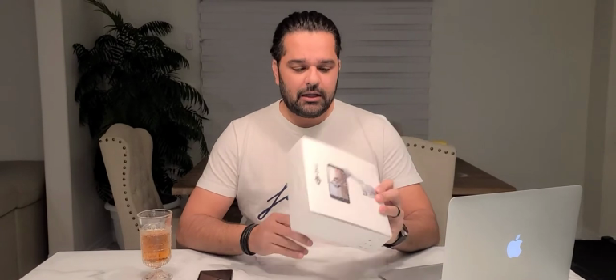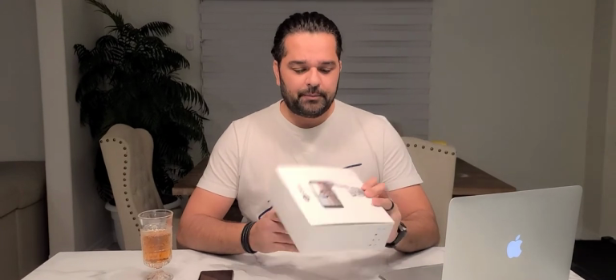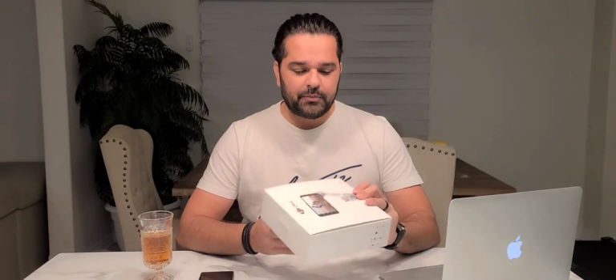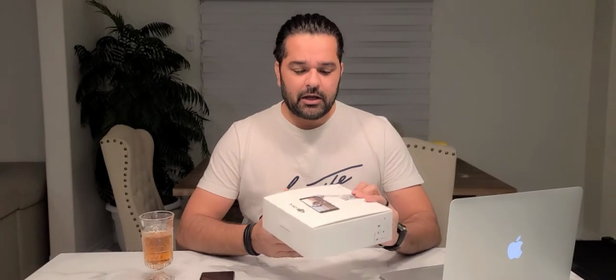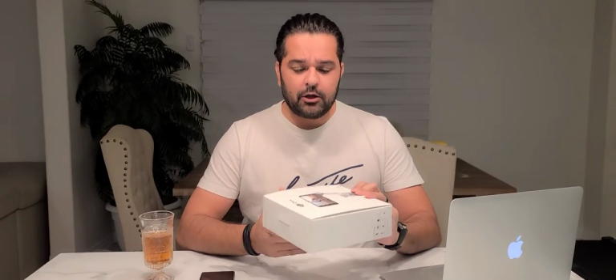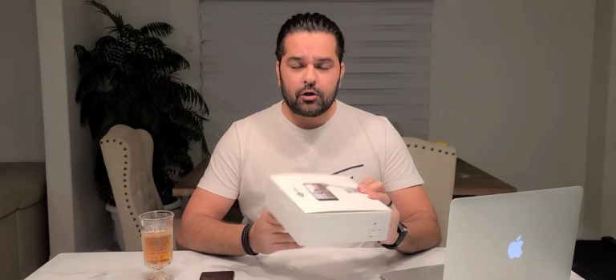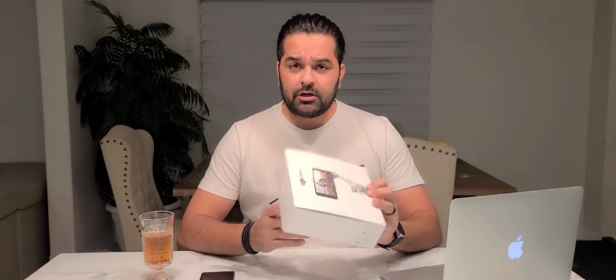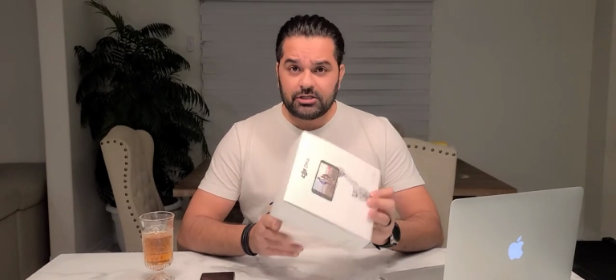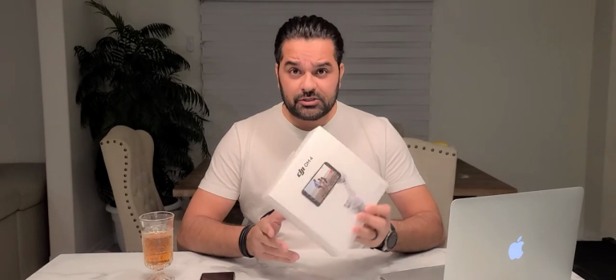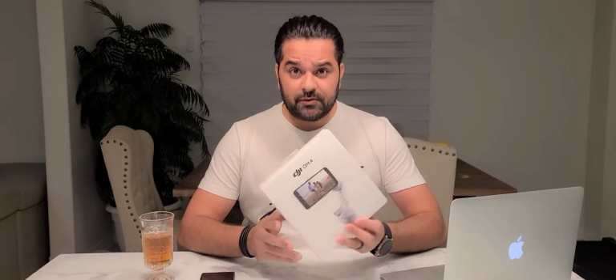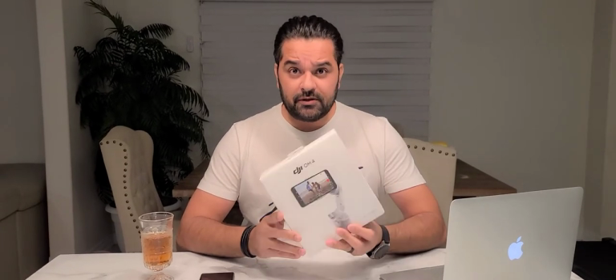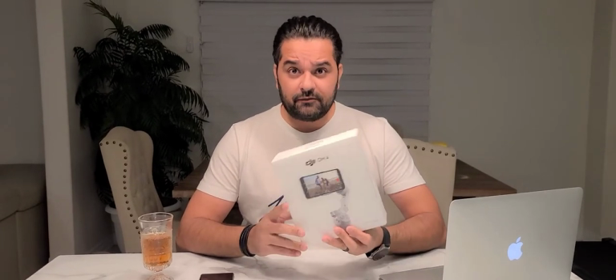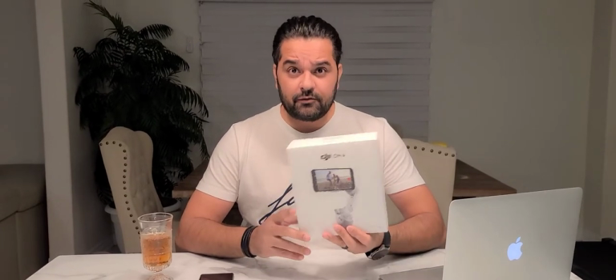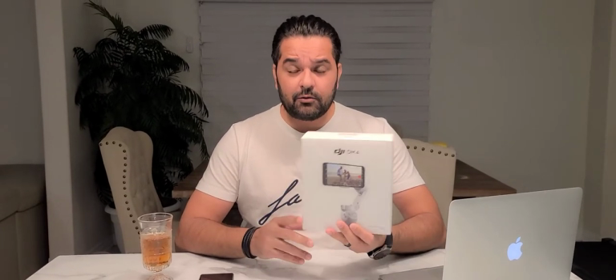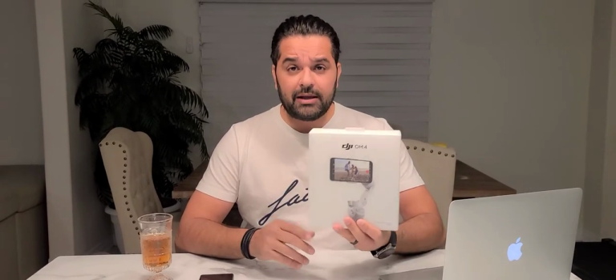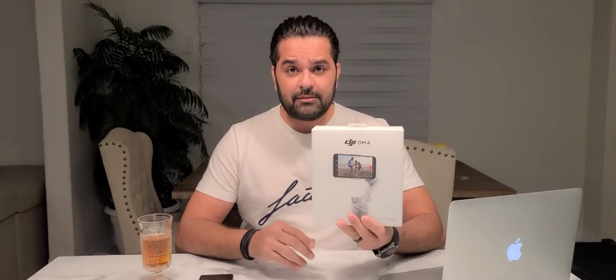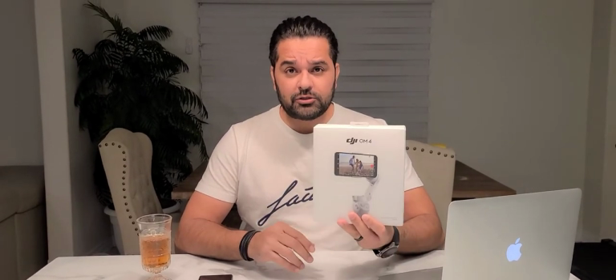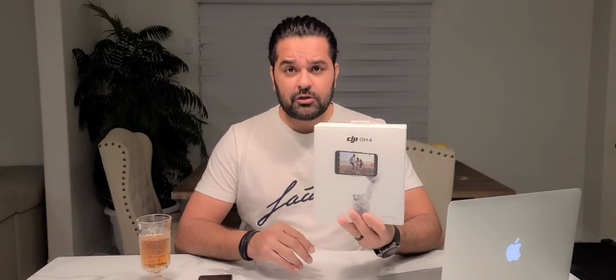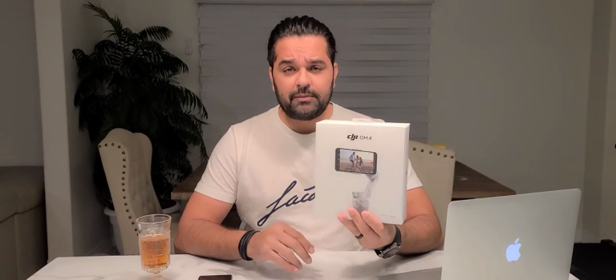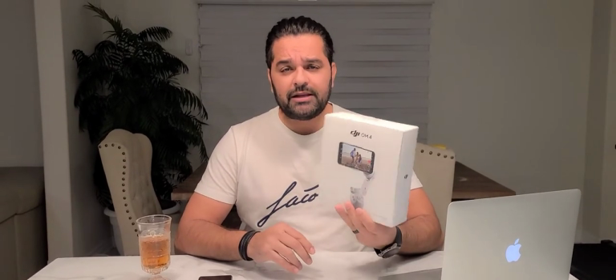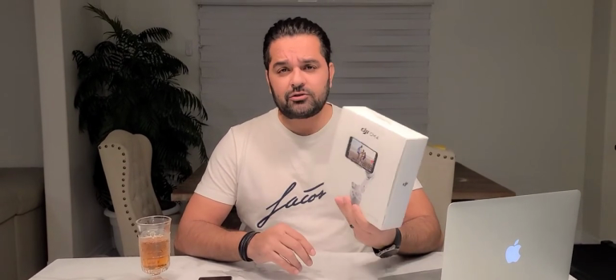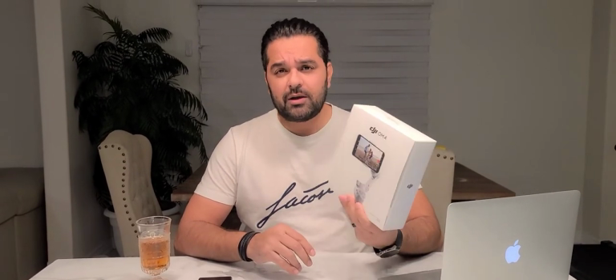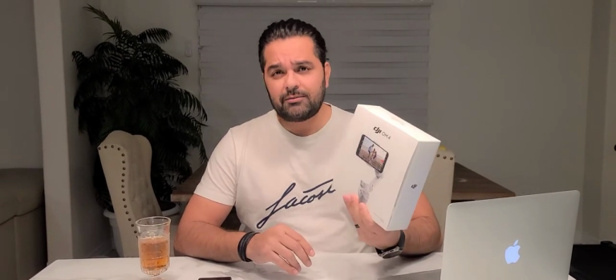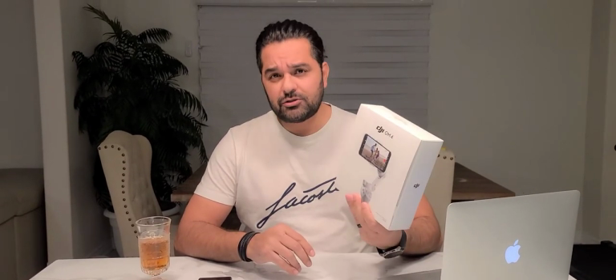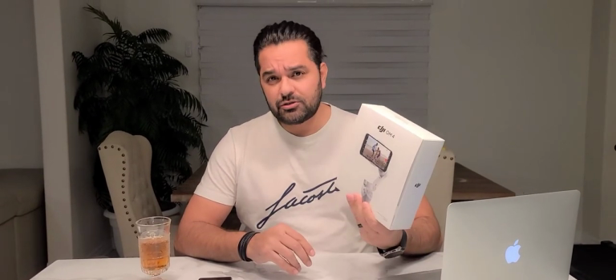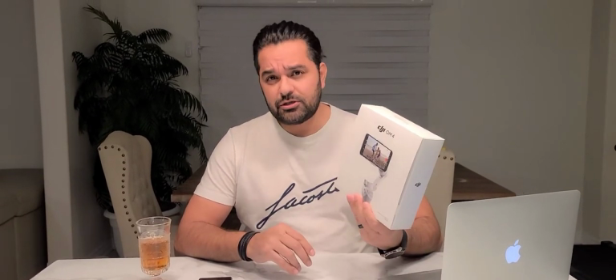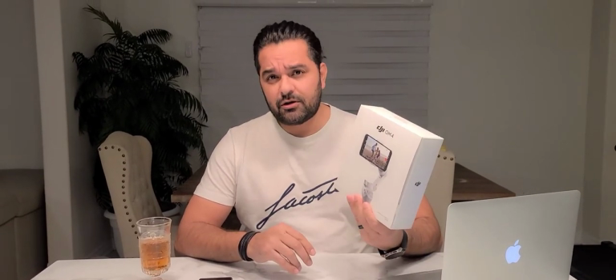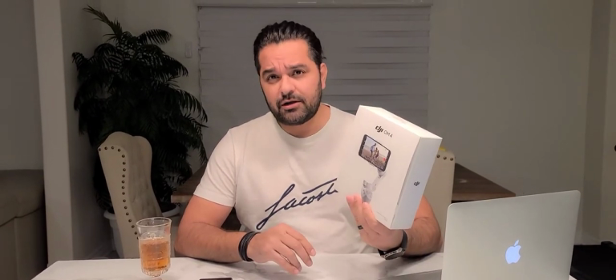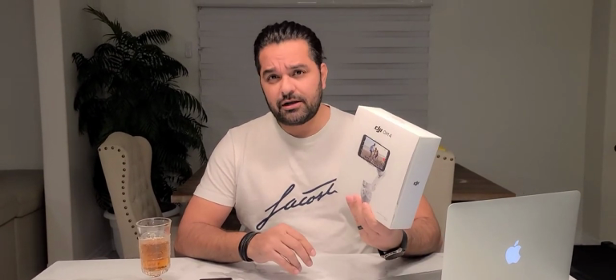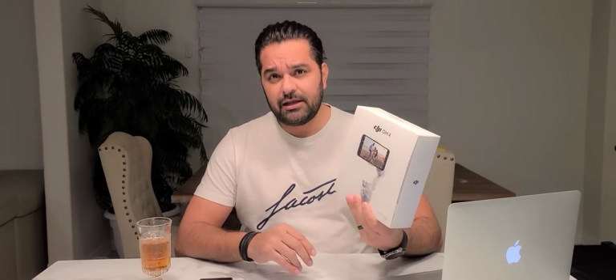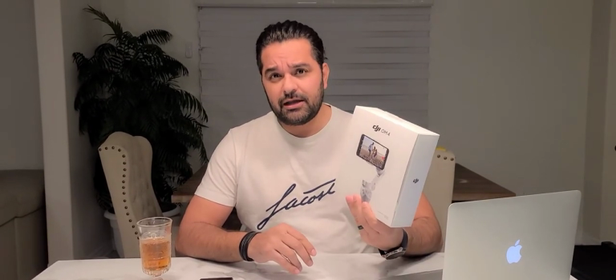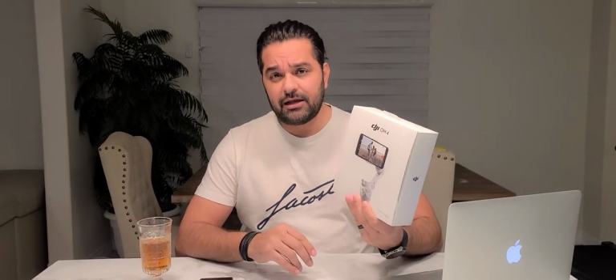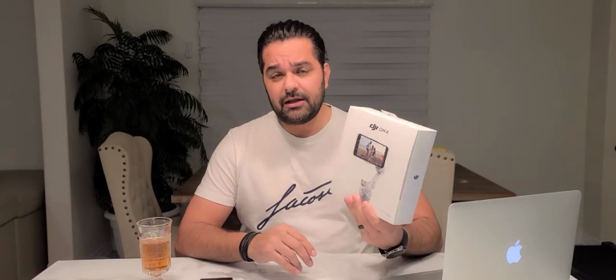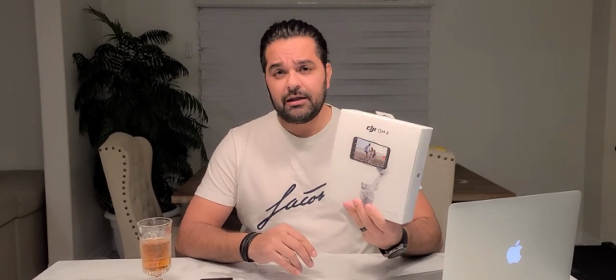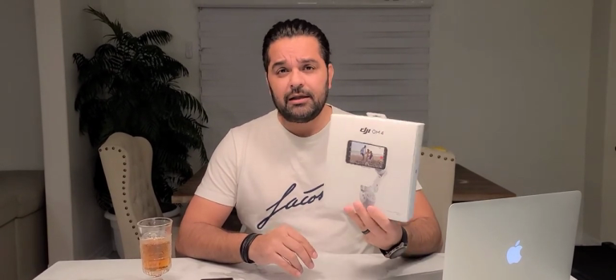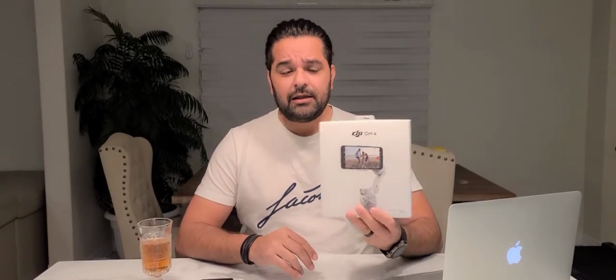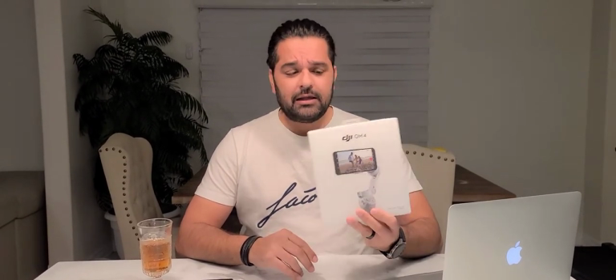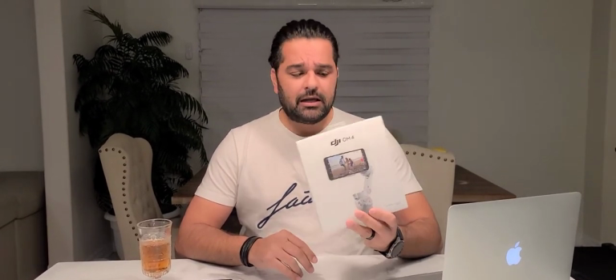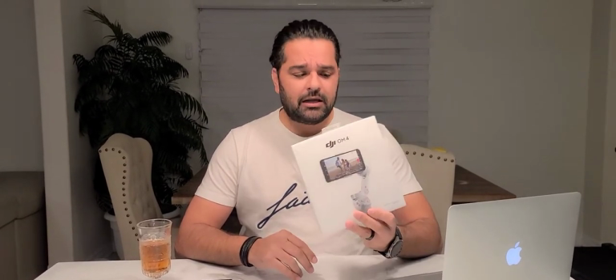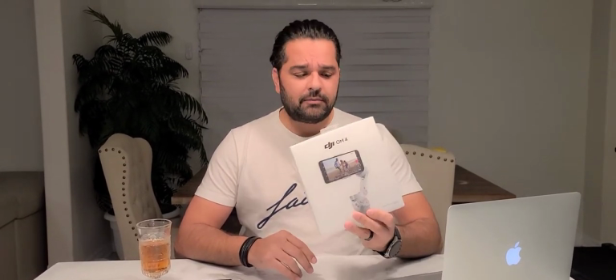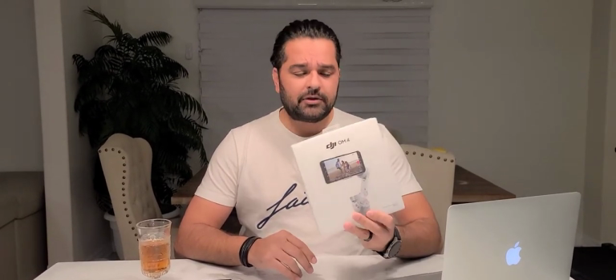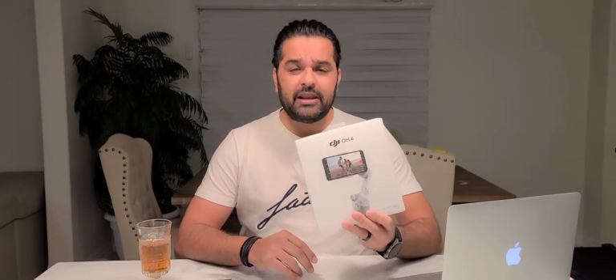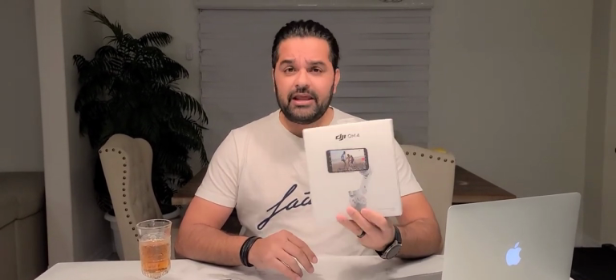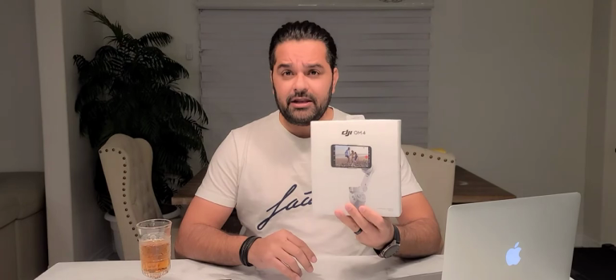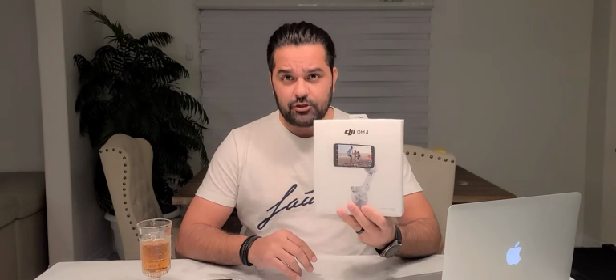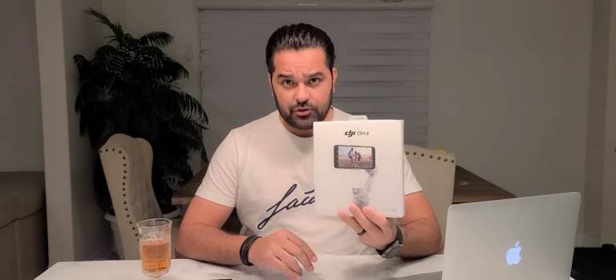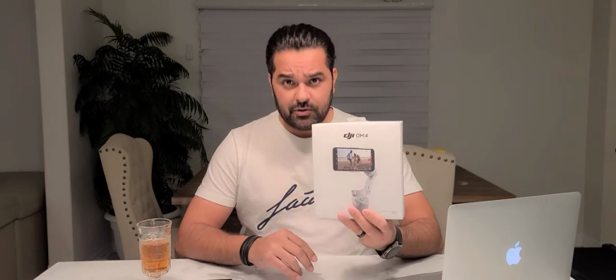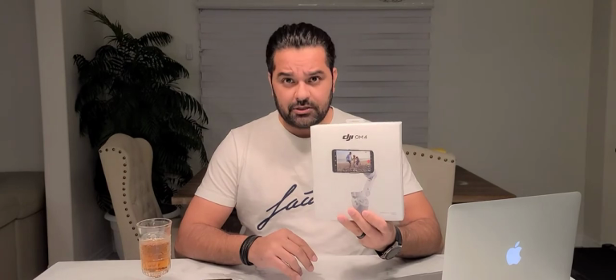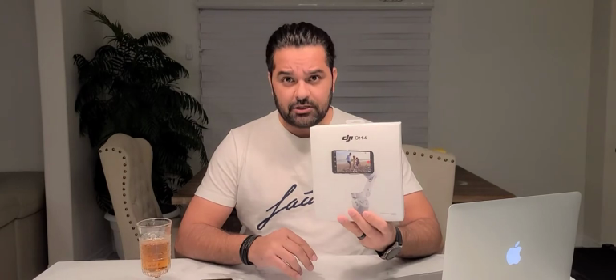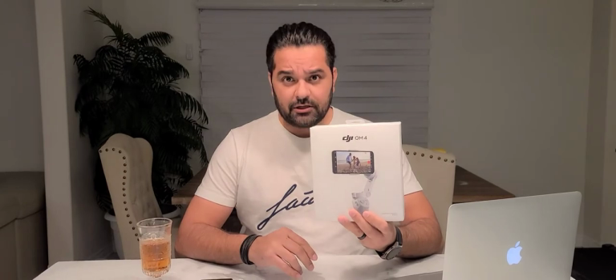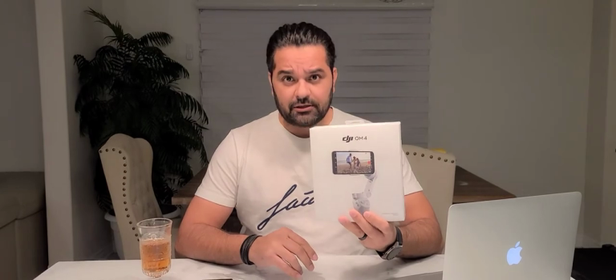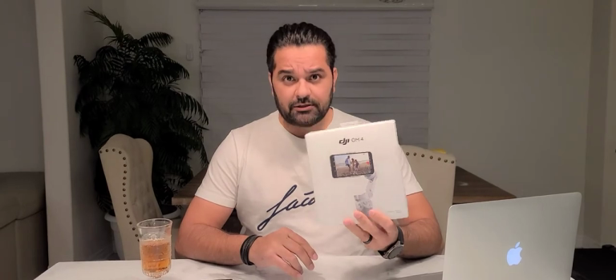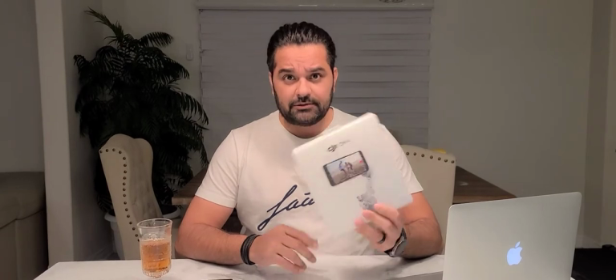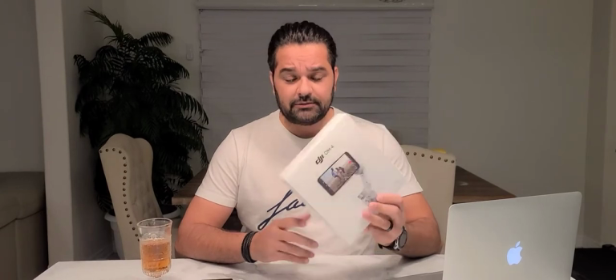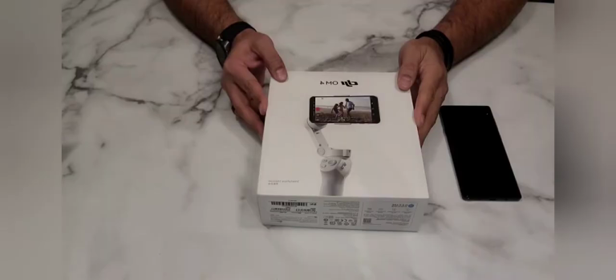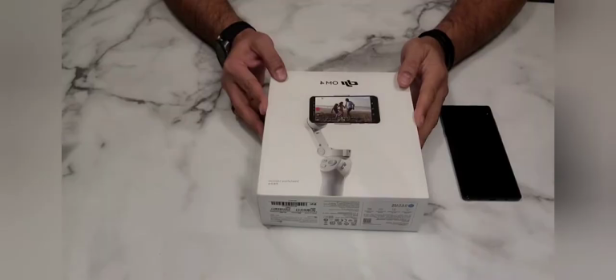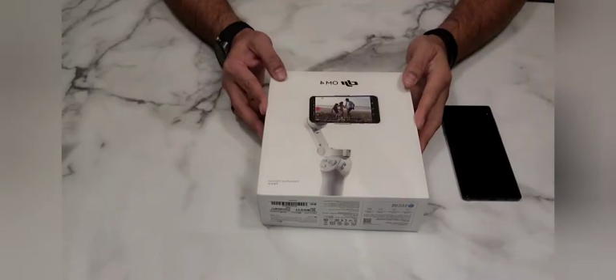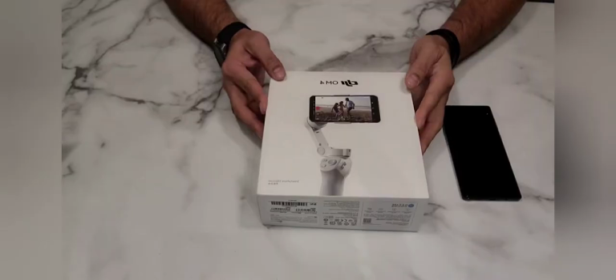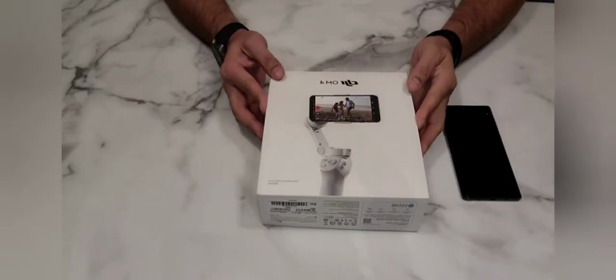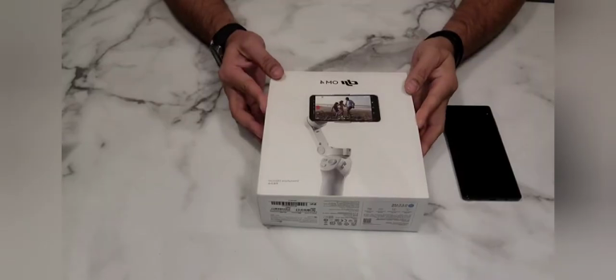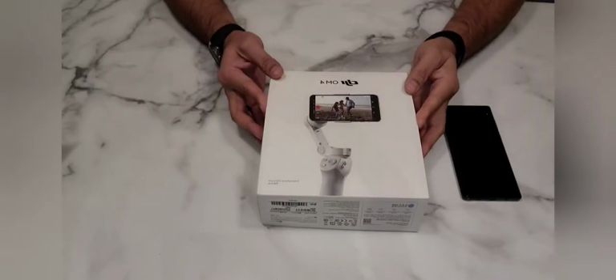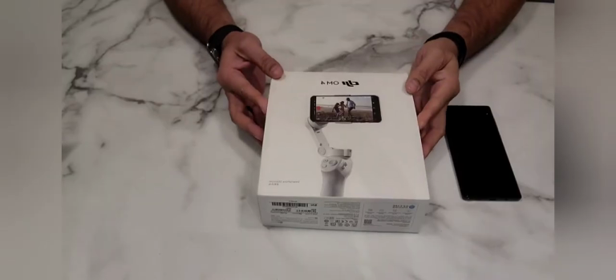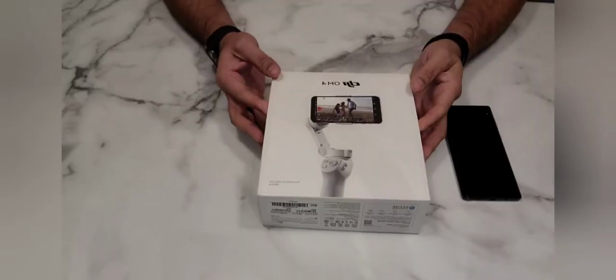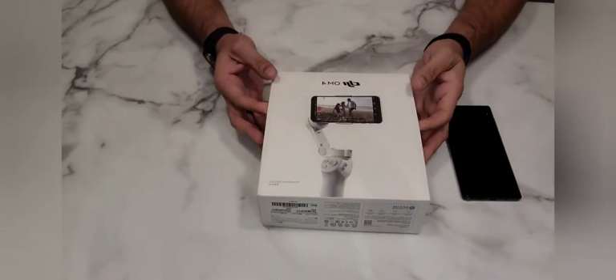I ordered this one from Amazon for Canadian $200. So what is inside this box? I will show you.